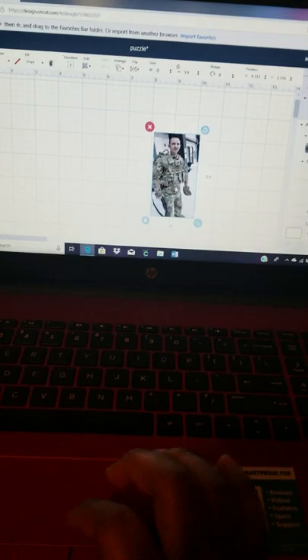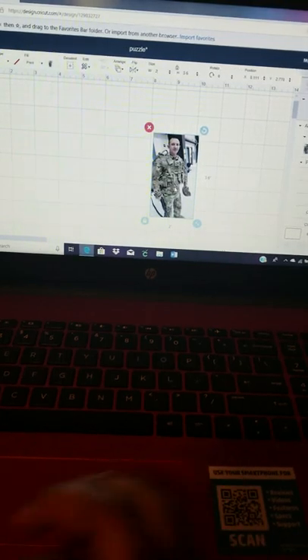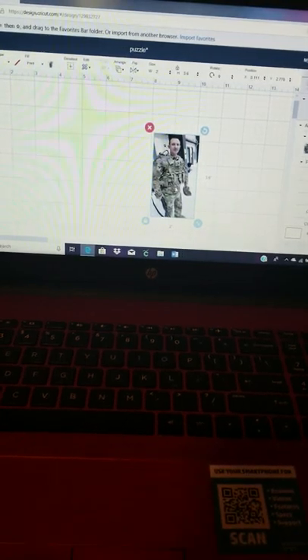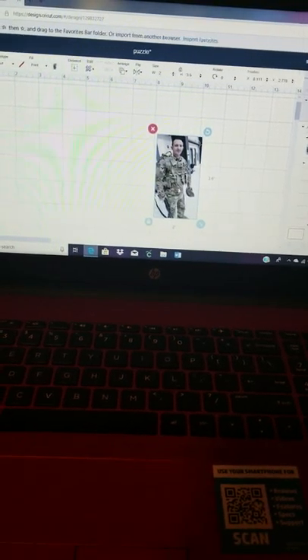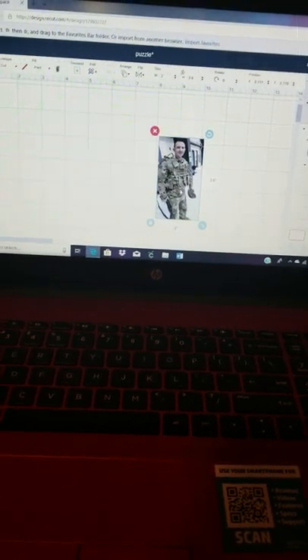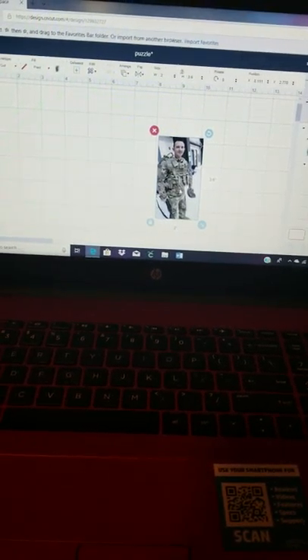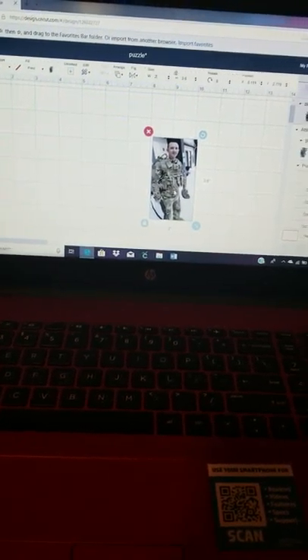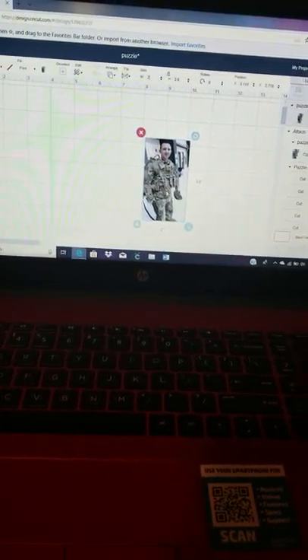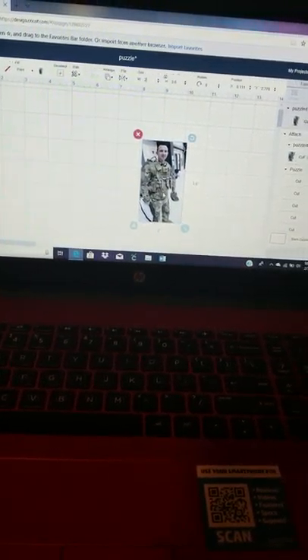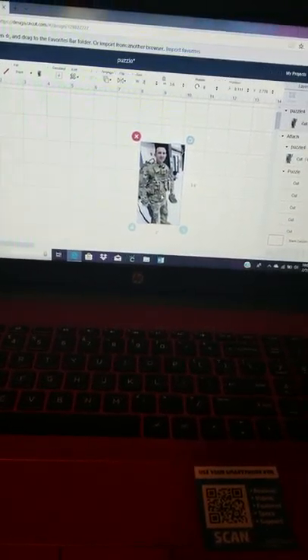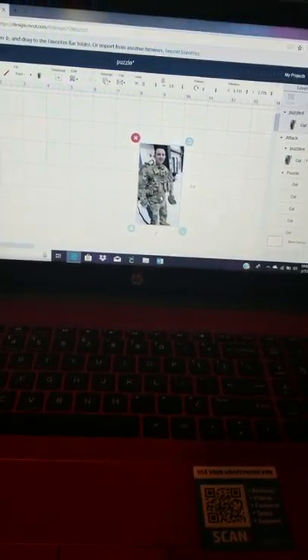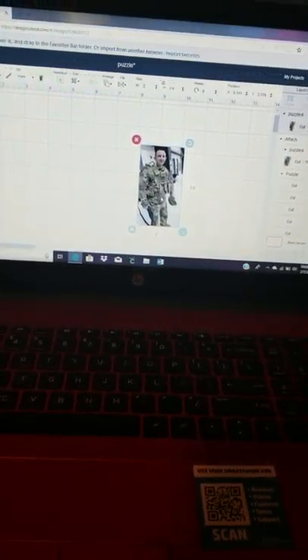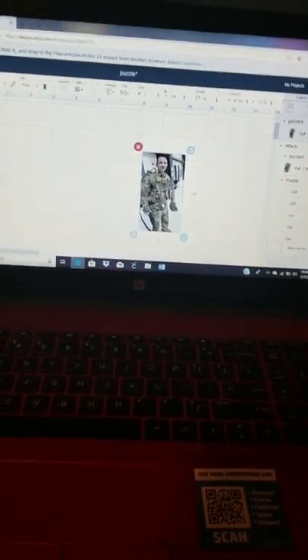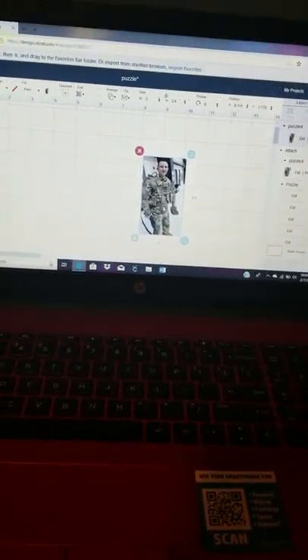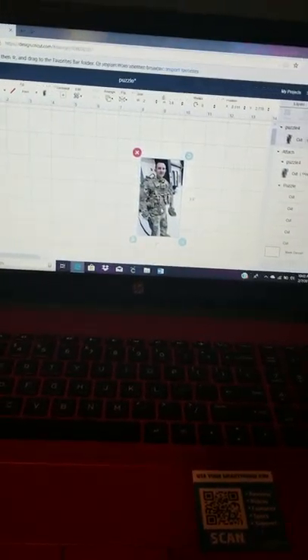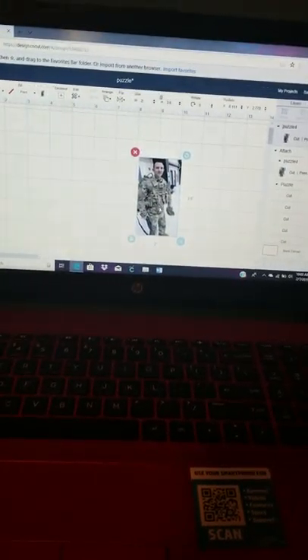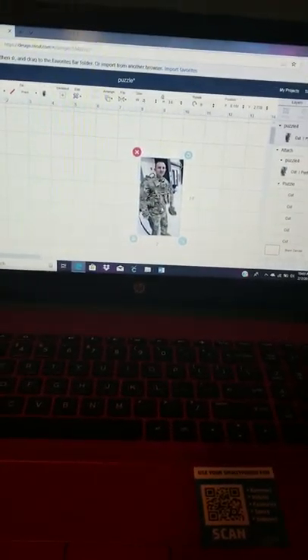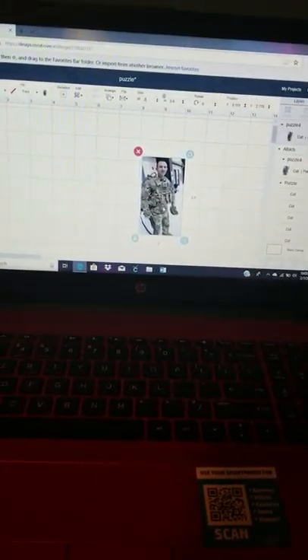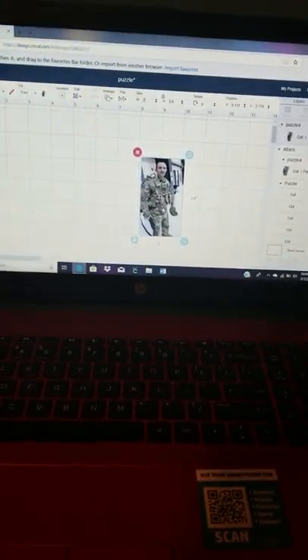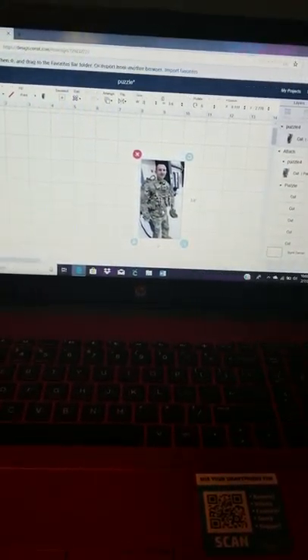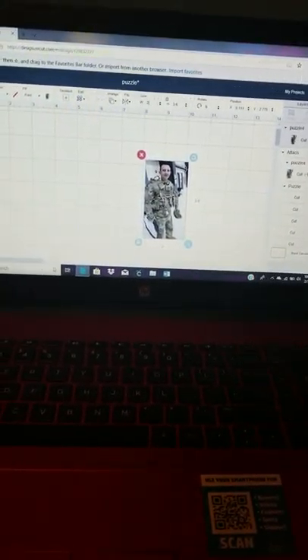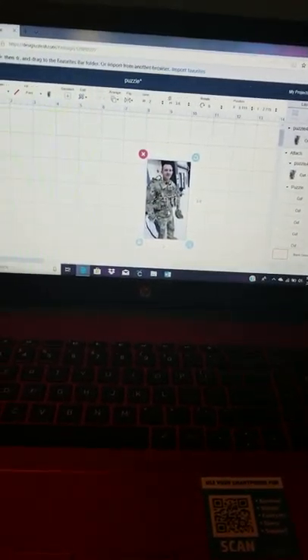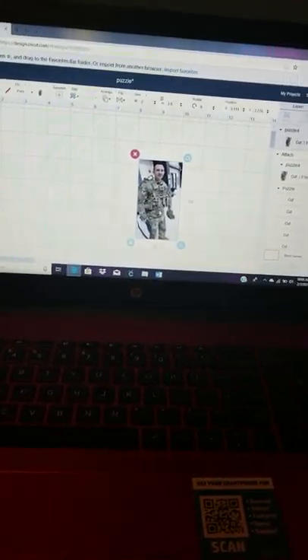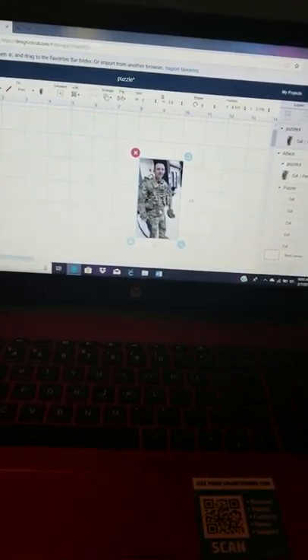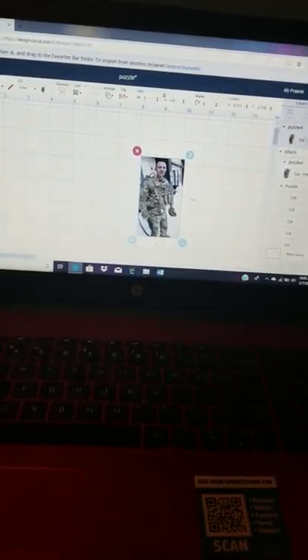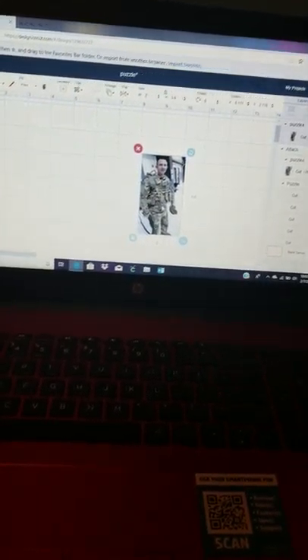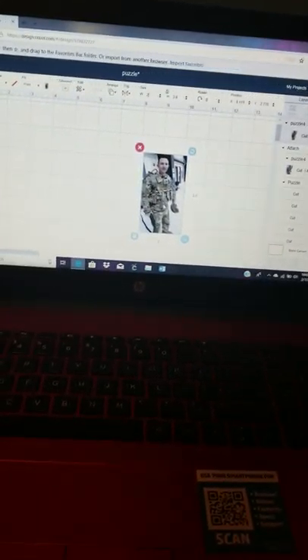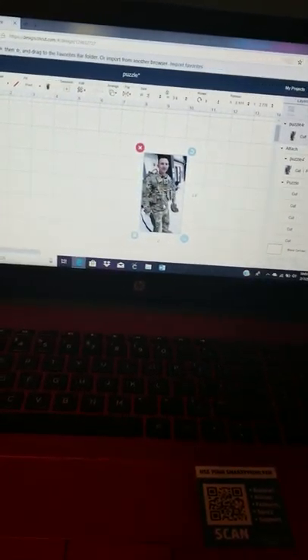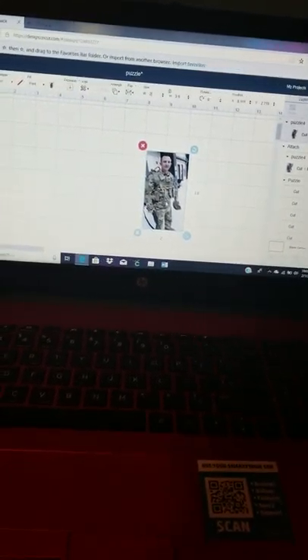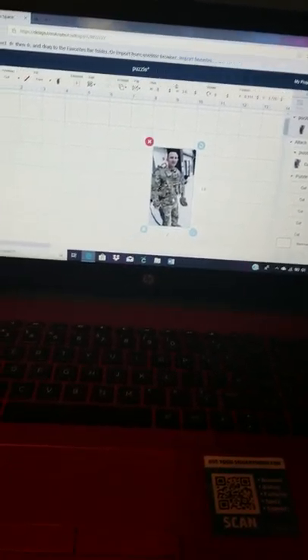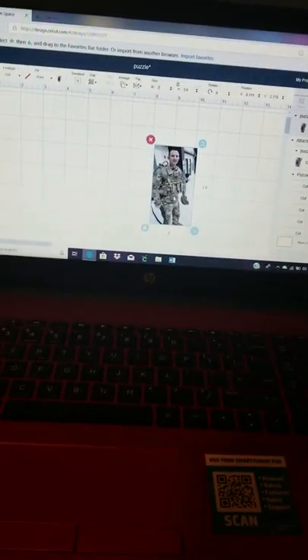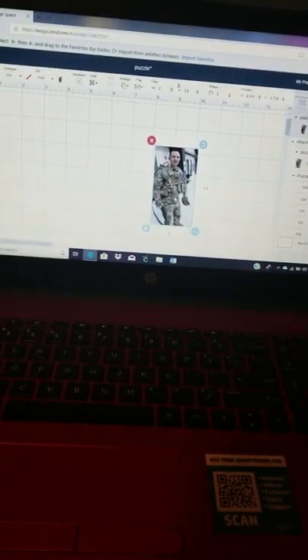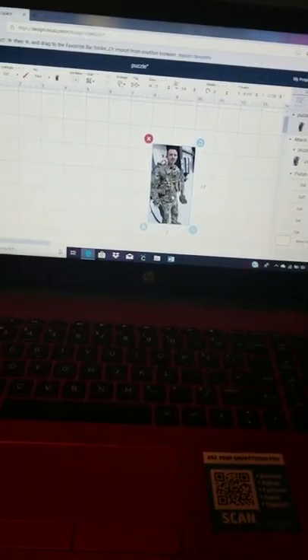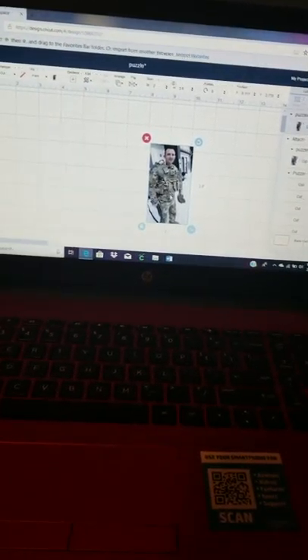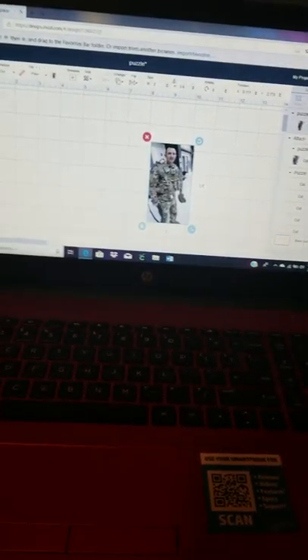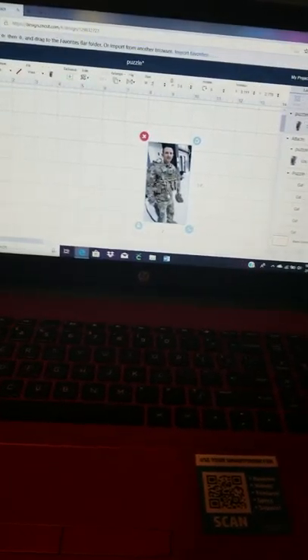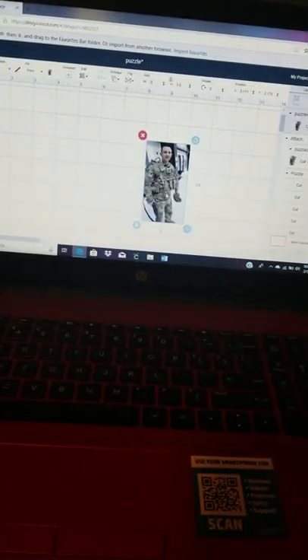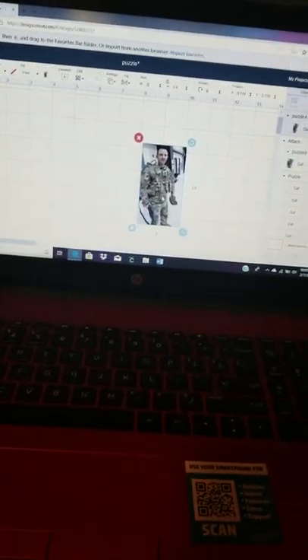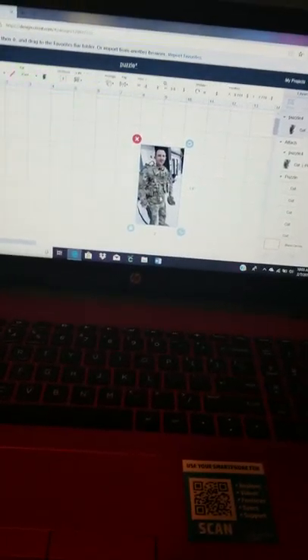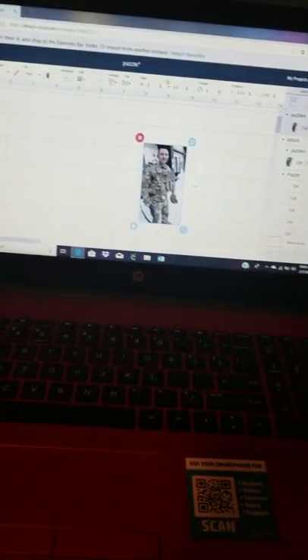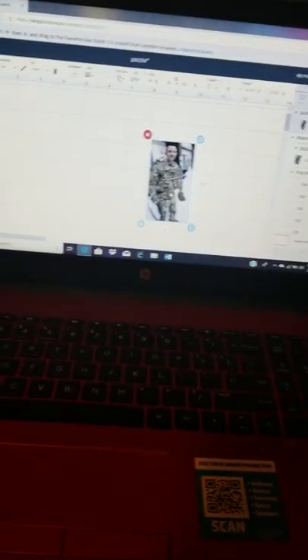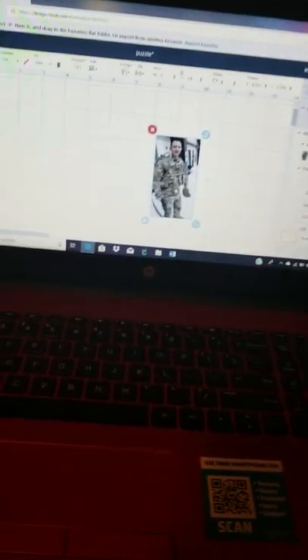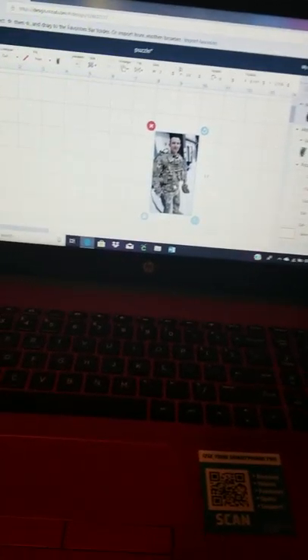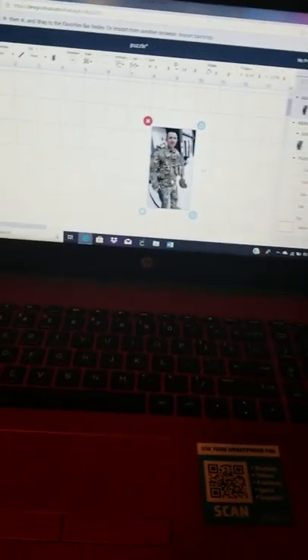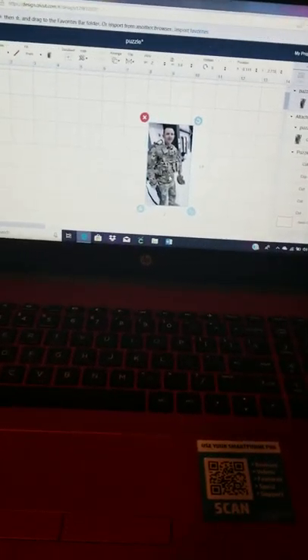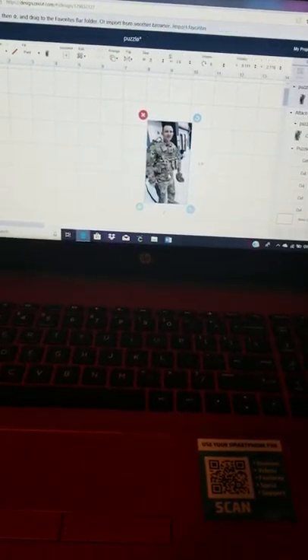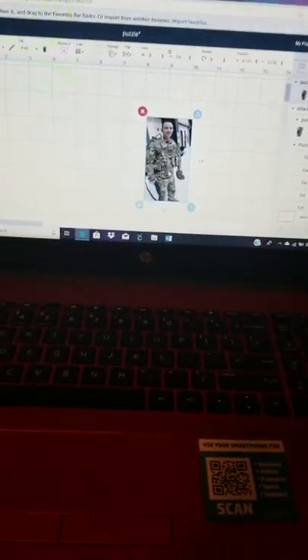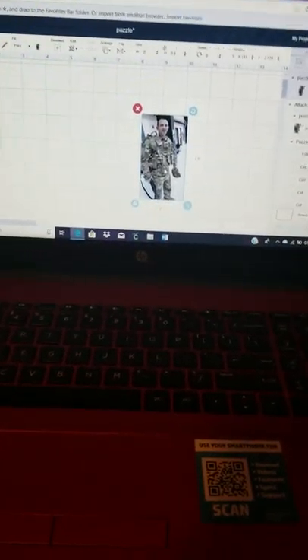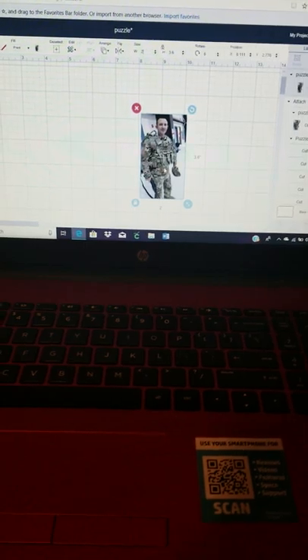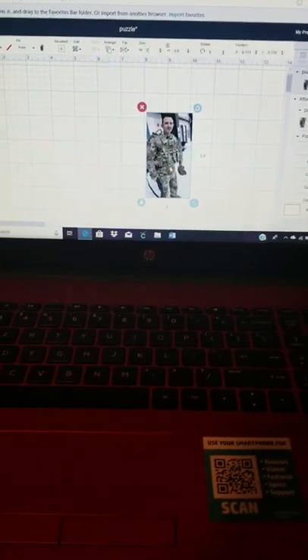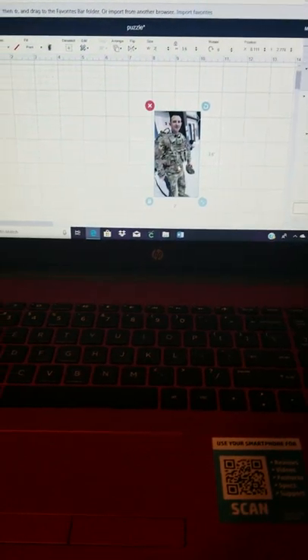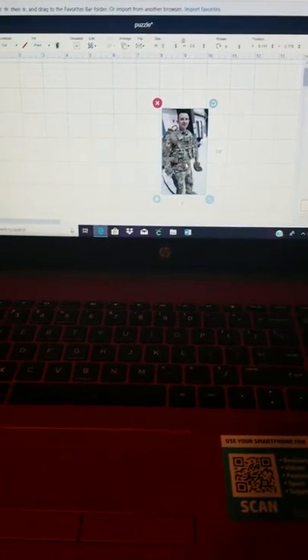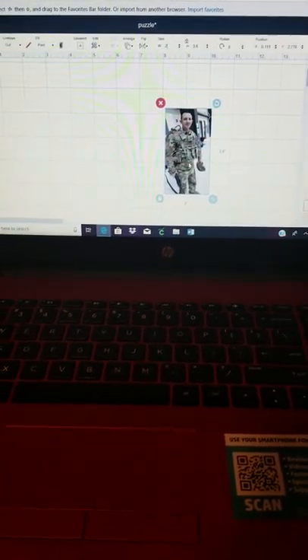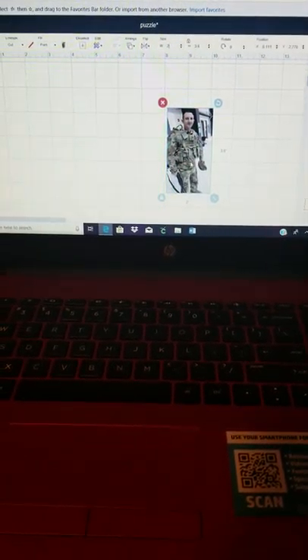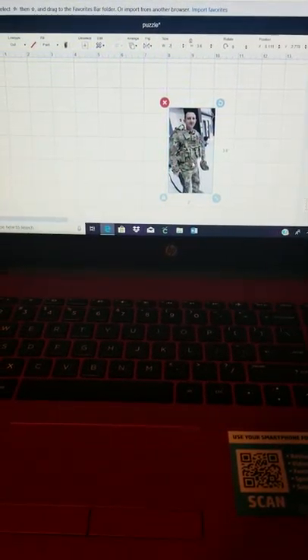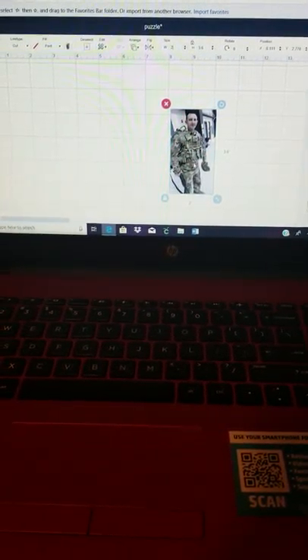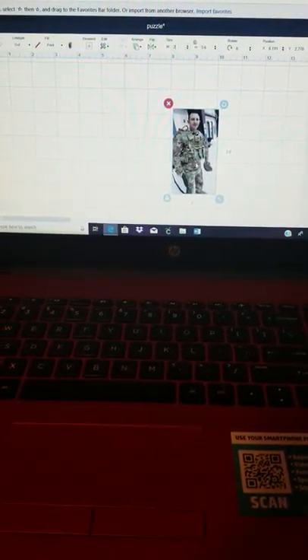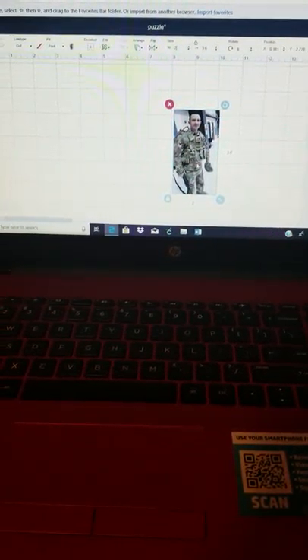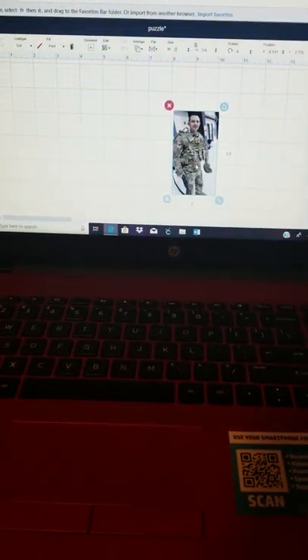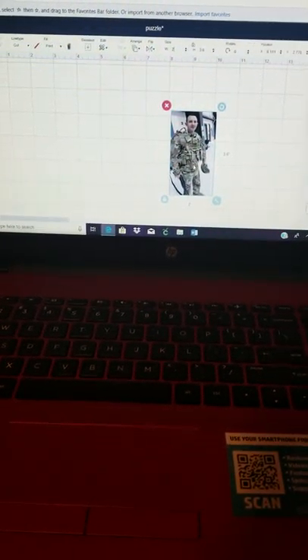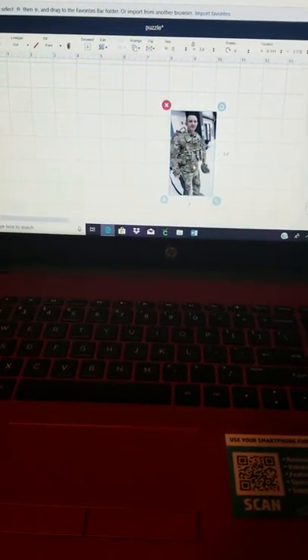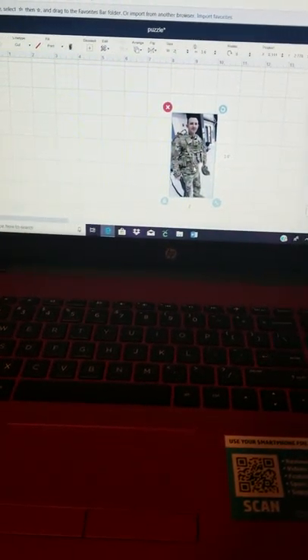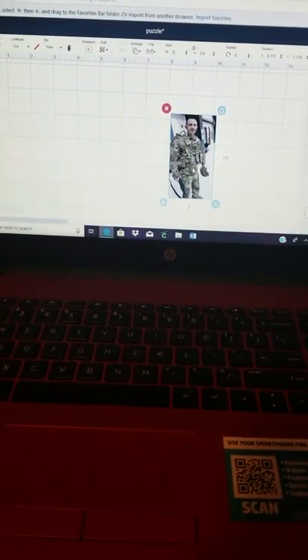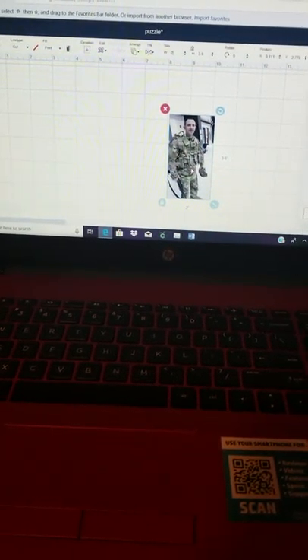Welcome back to my channel, welcome back to Black Tide Fairs. Today I'm going to show you how to make a photo puzzle.